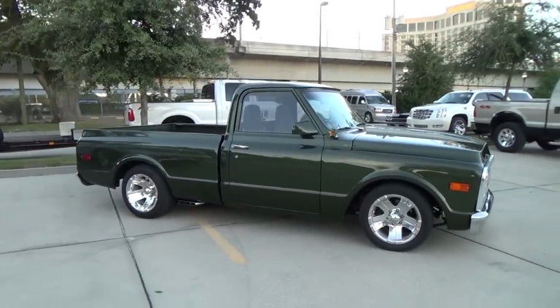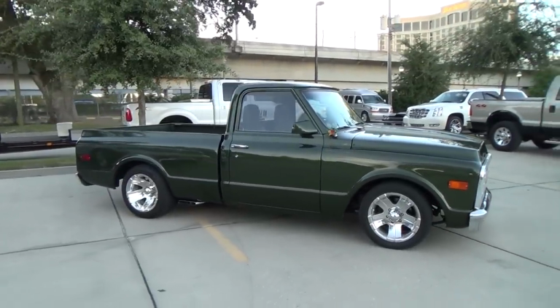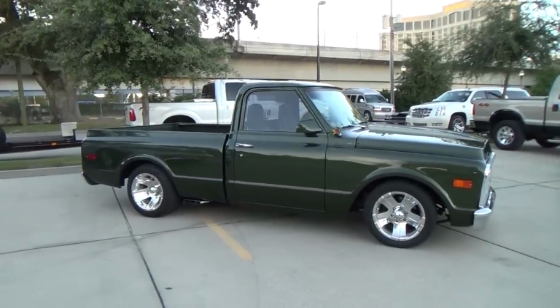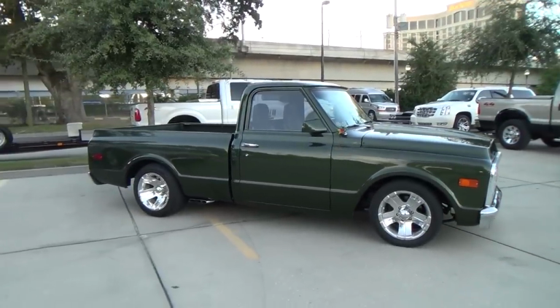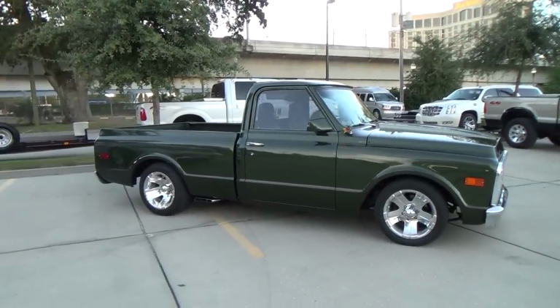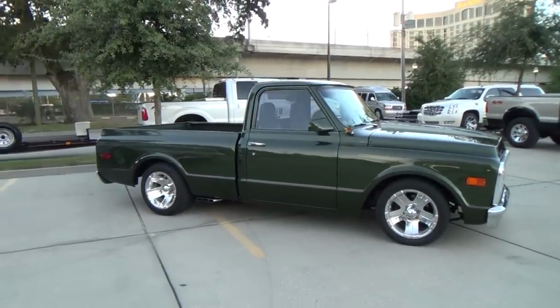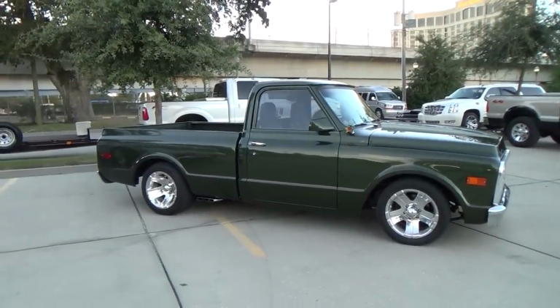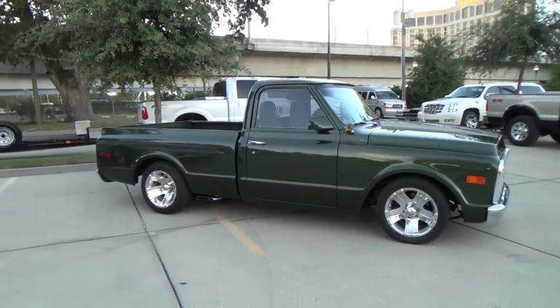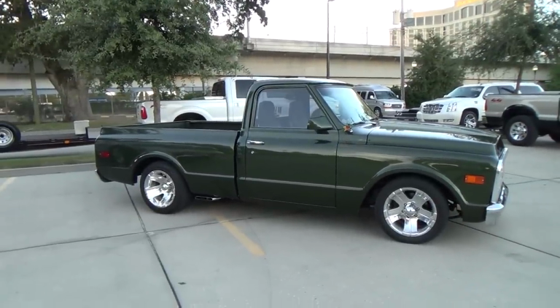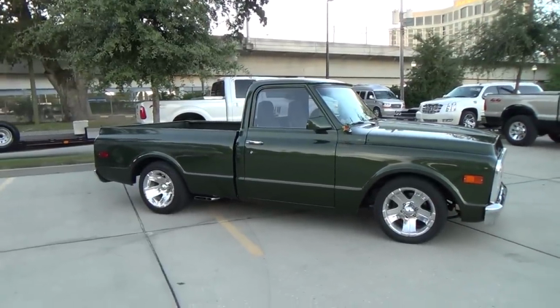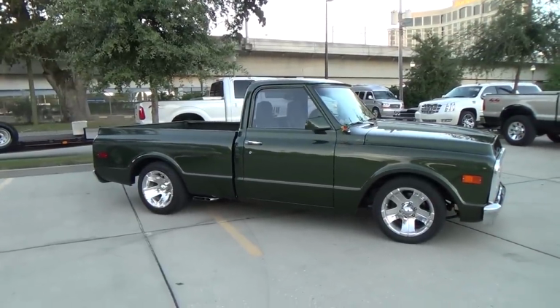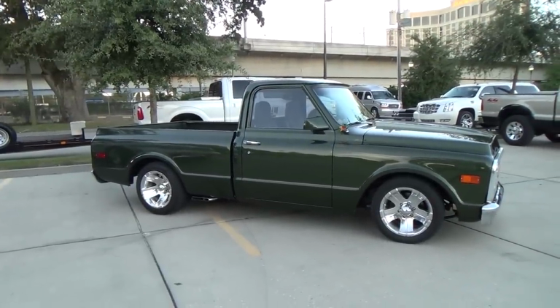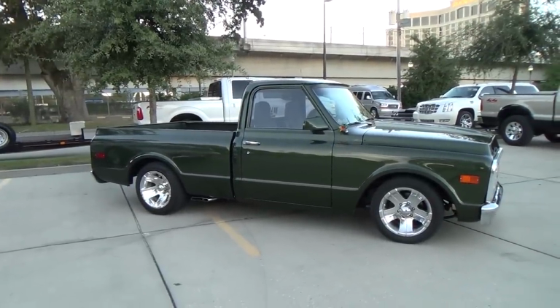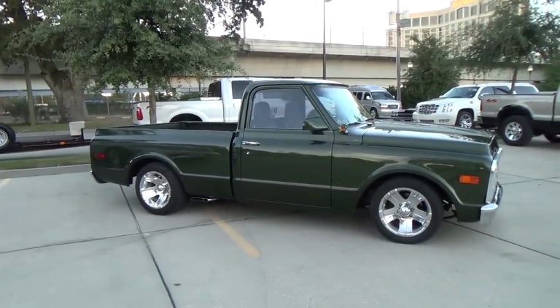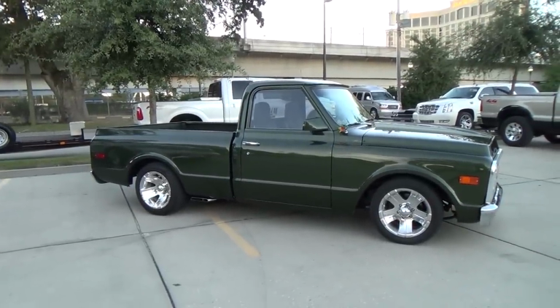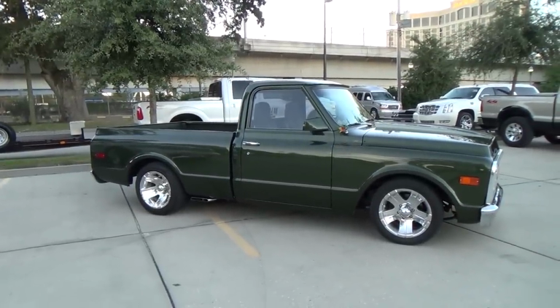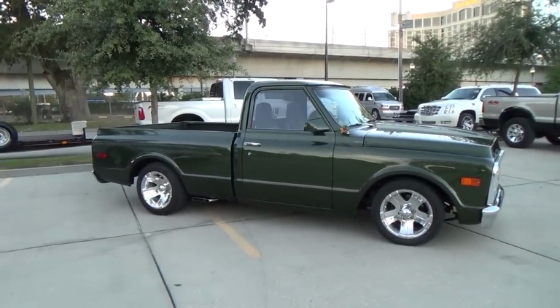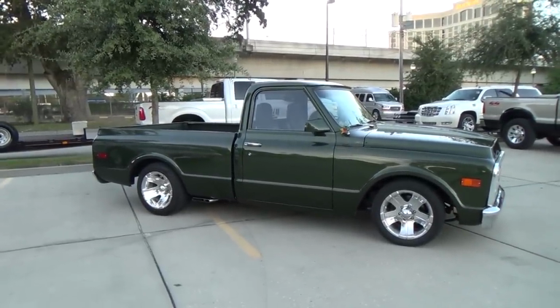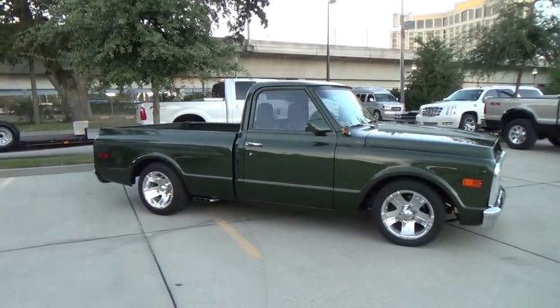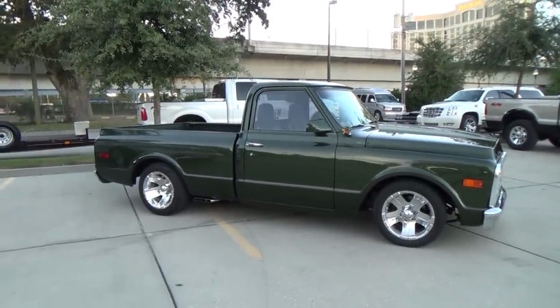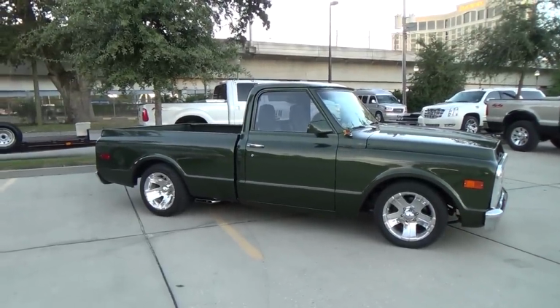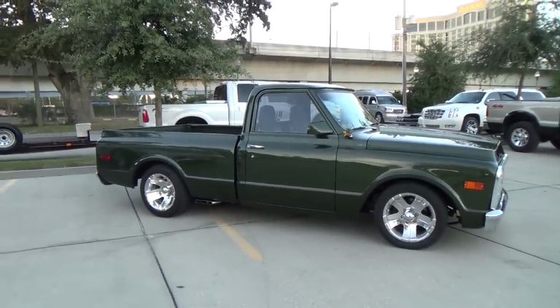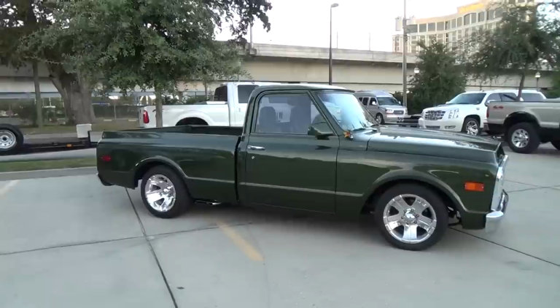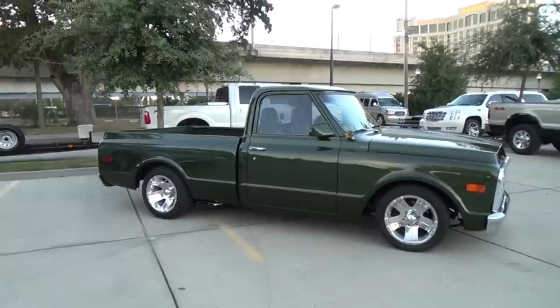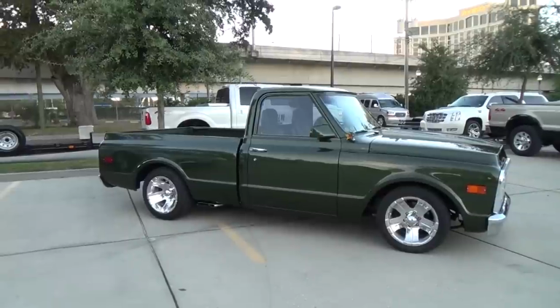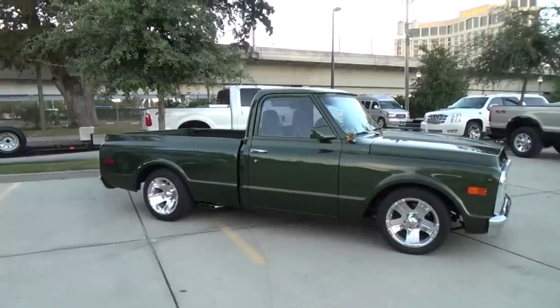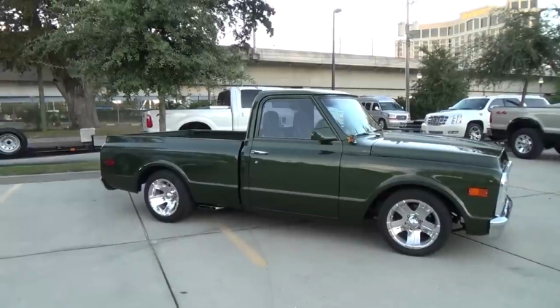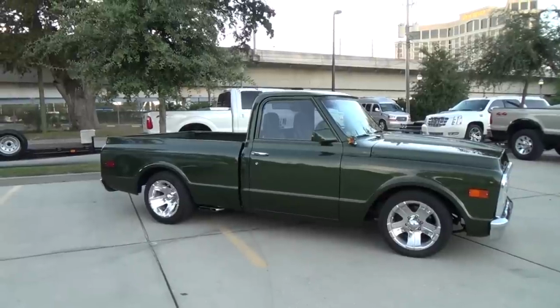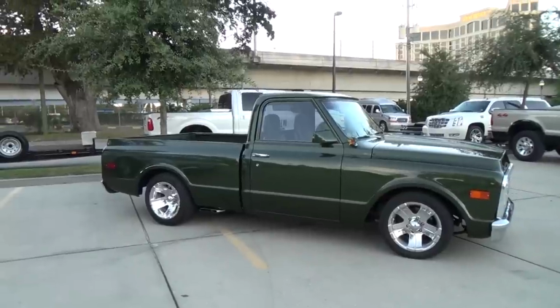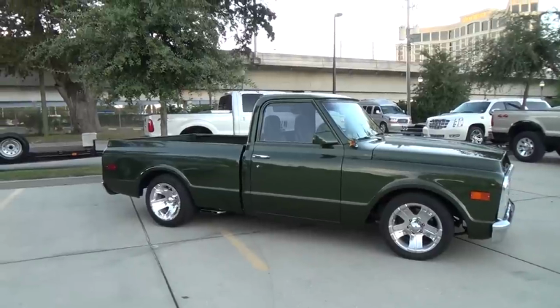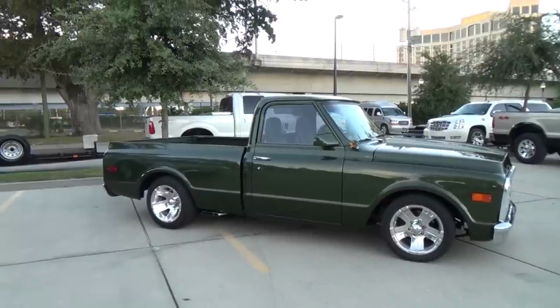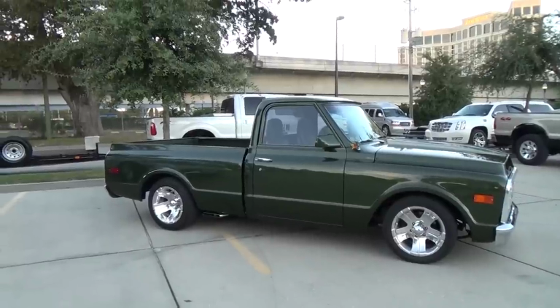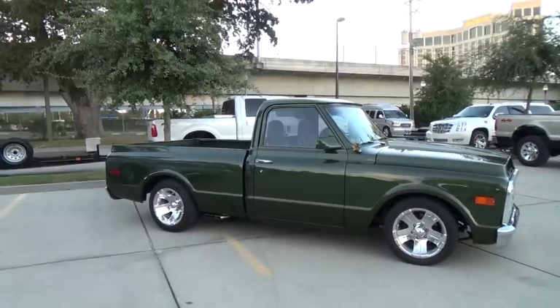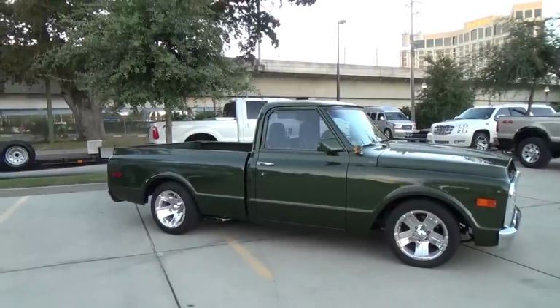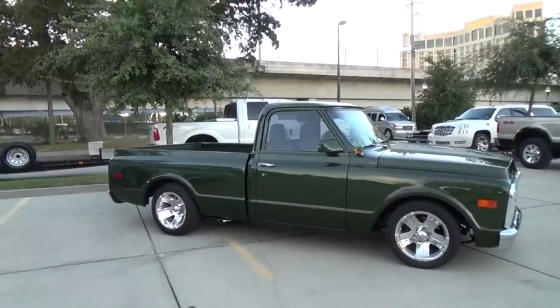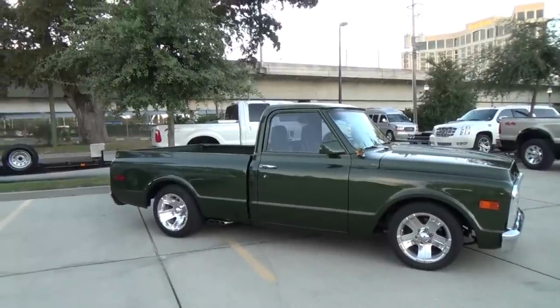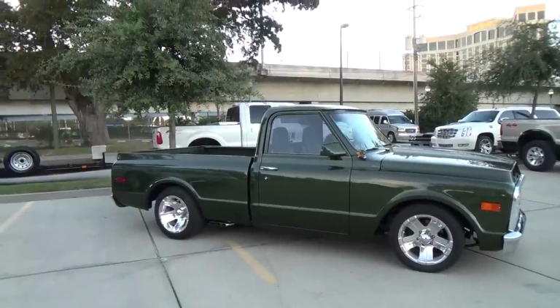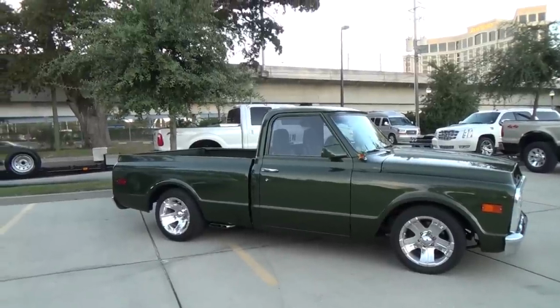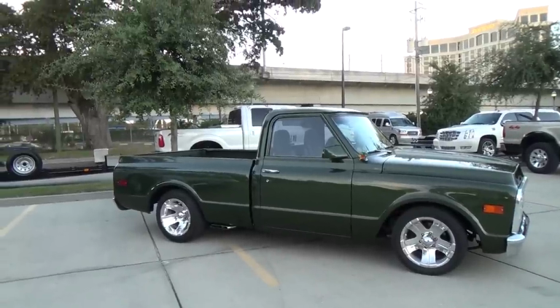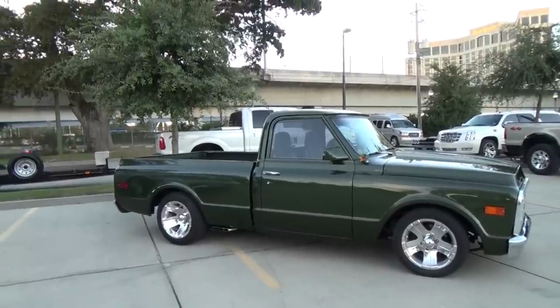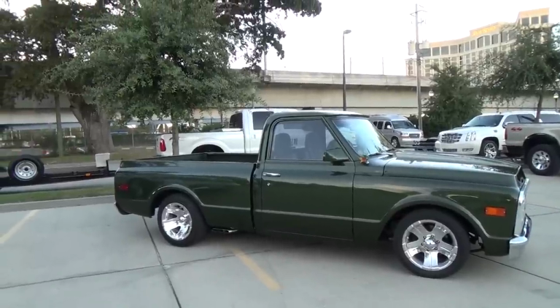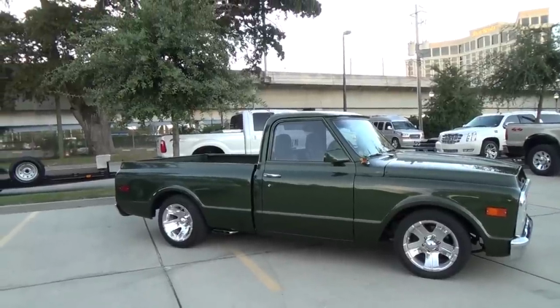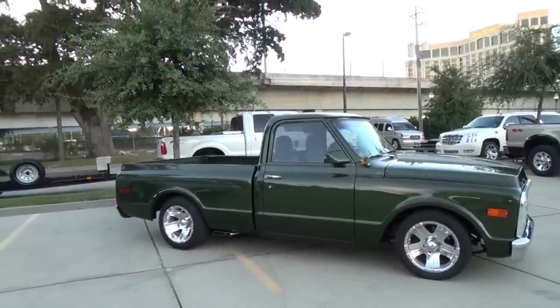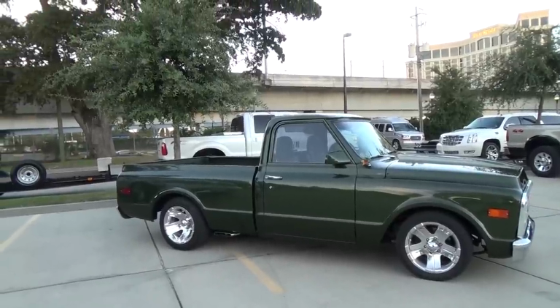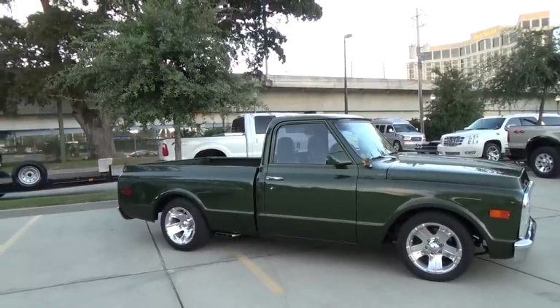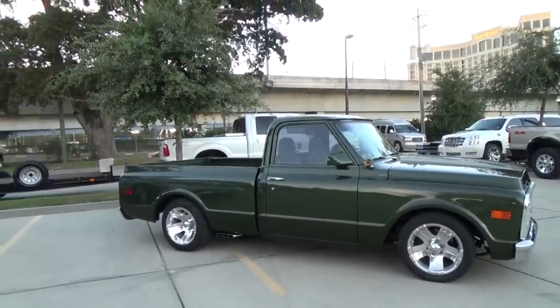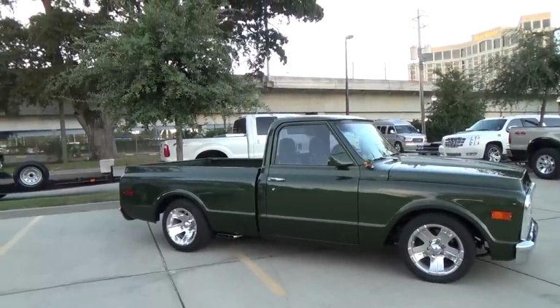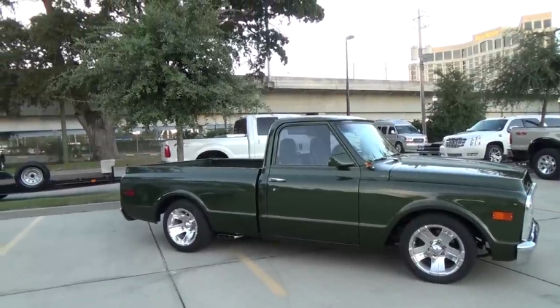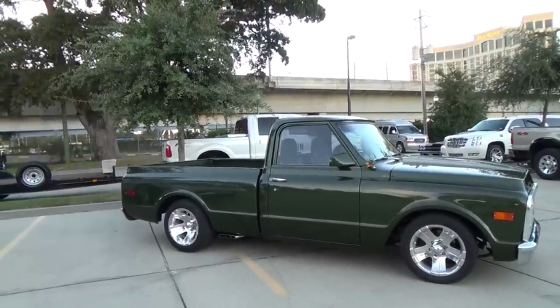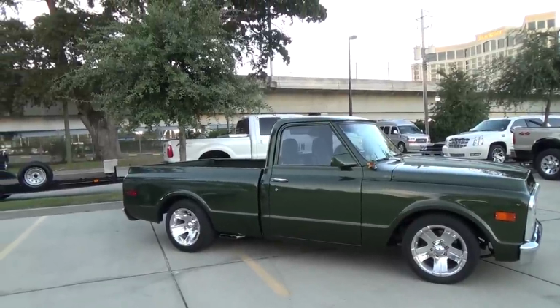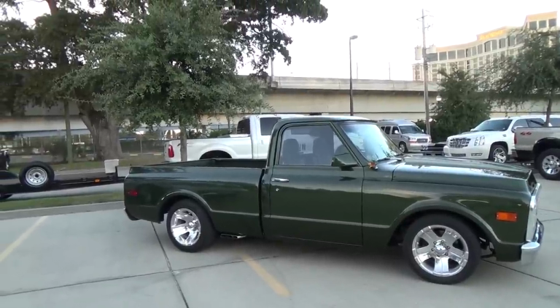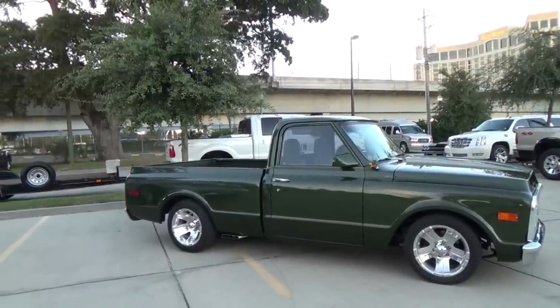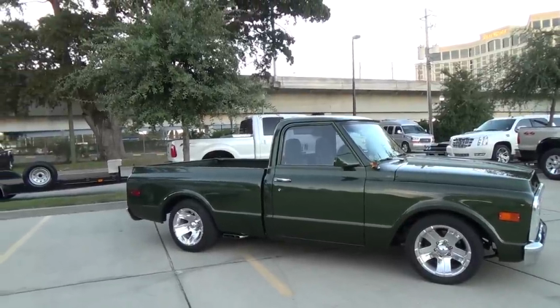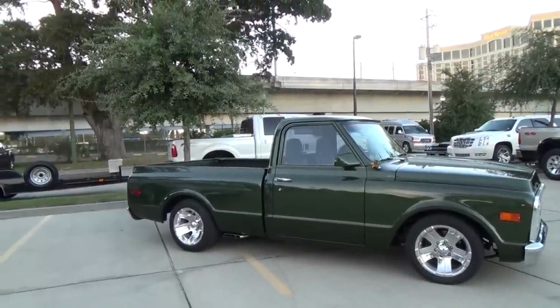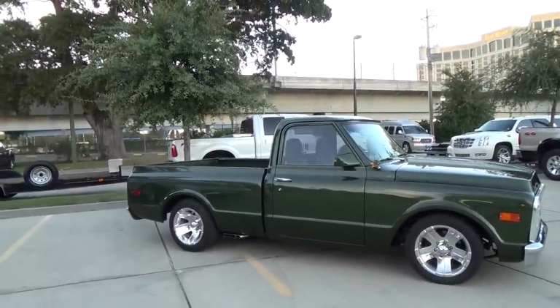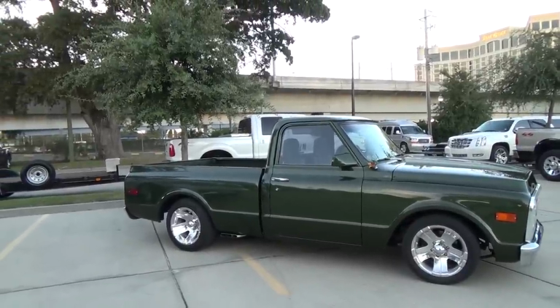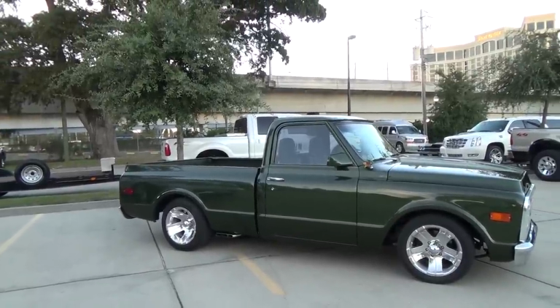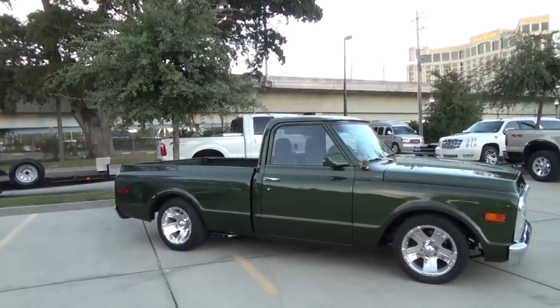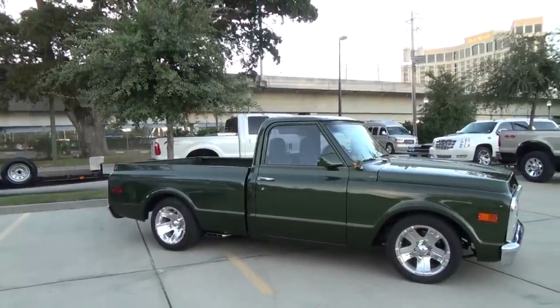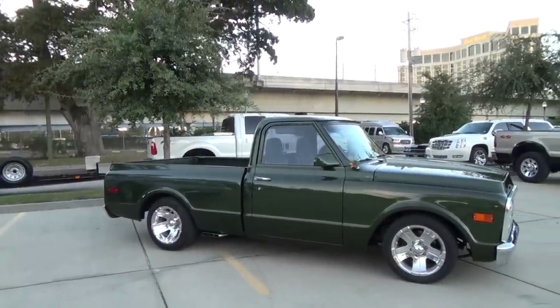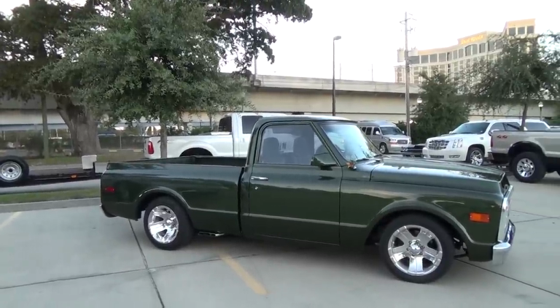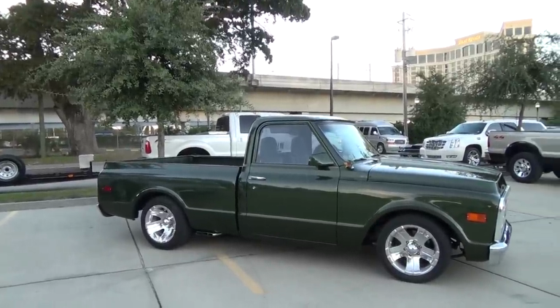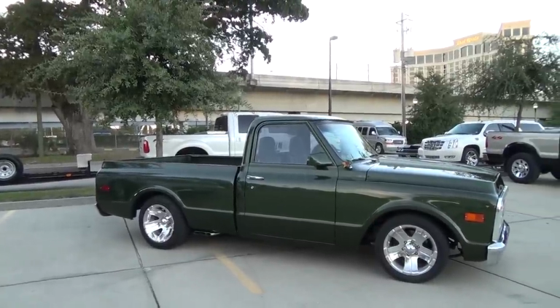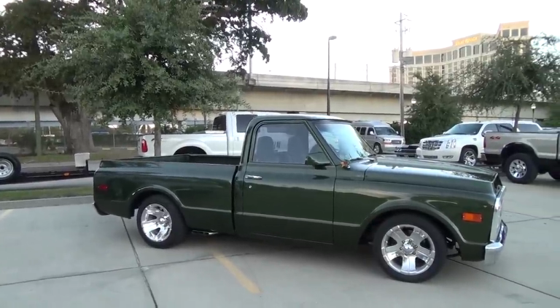All right, I'm out this time. Cruisin' the Coast 2014 — '69 C10 street truck. Awesome. Hope y'all have enjoyed it. See you.